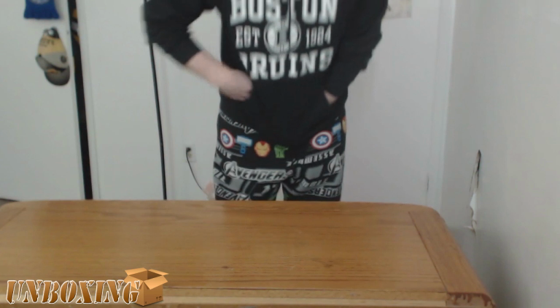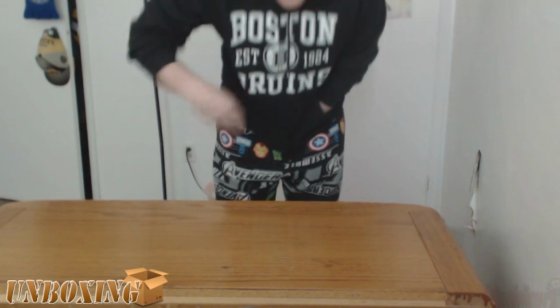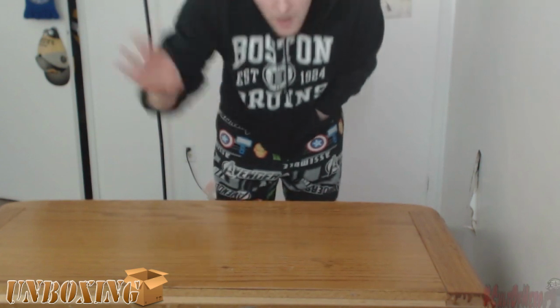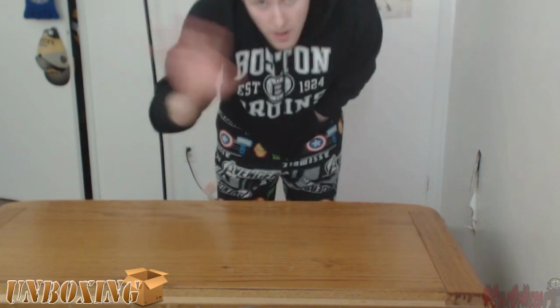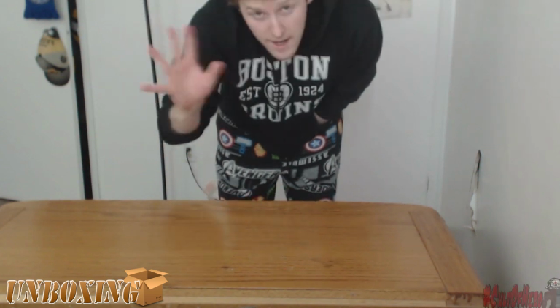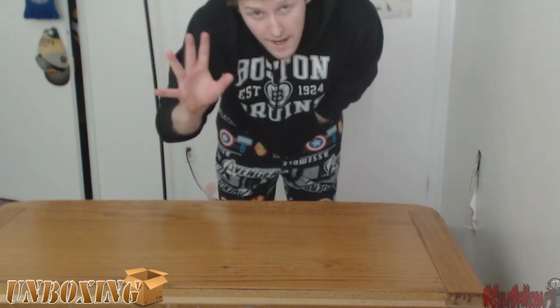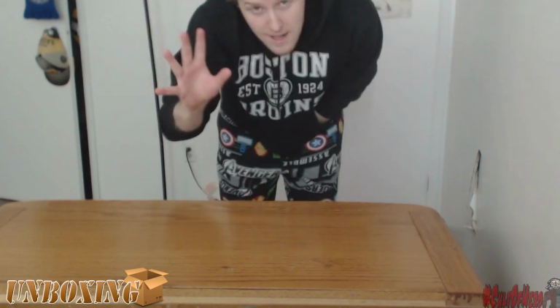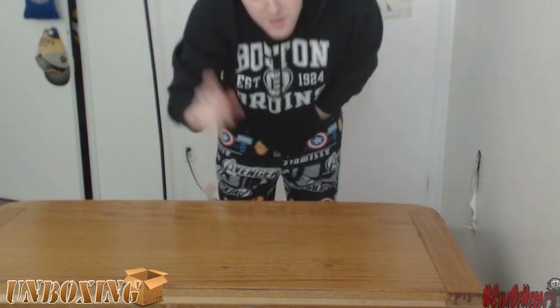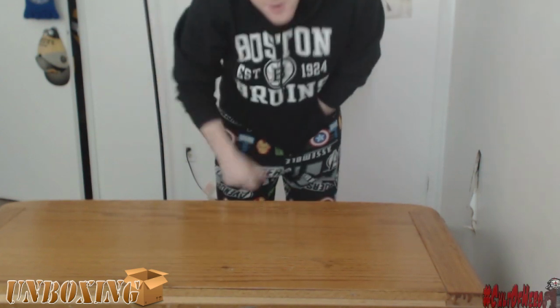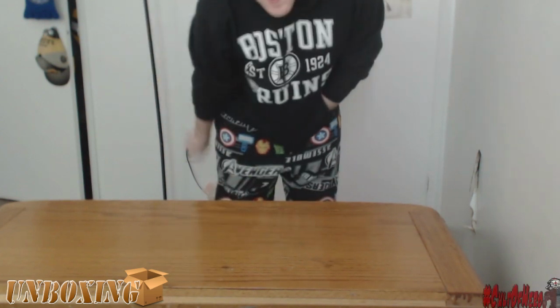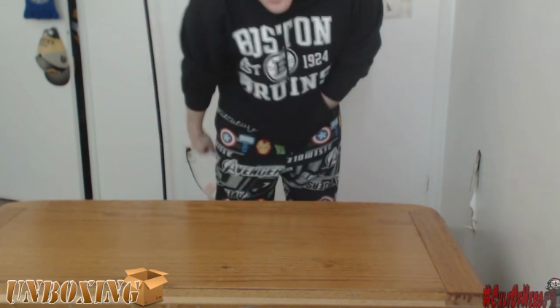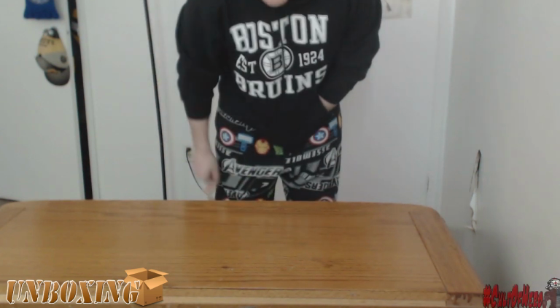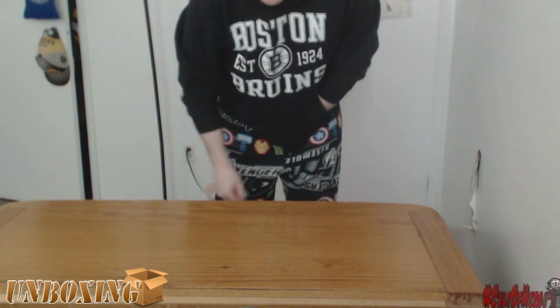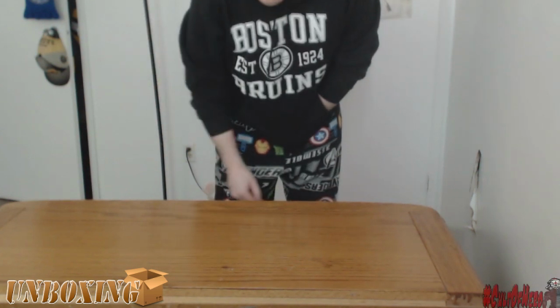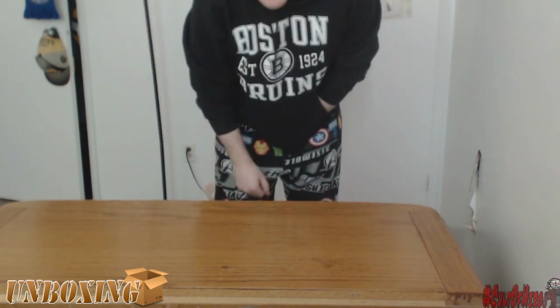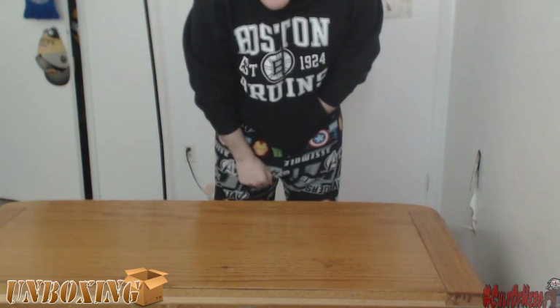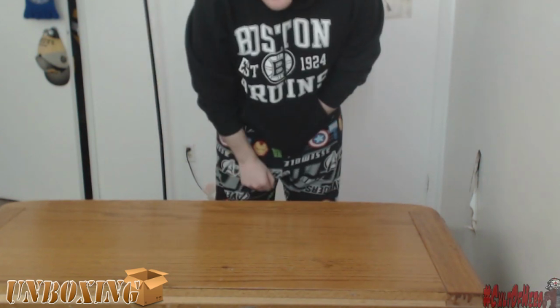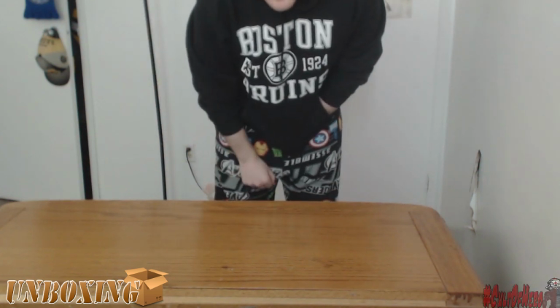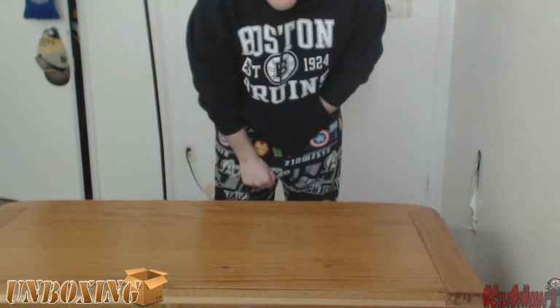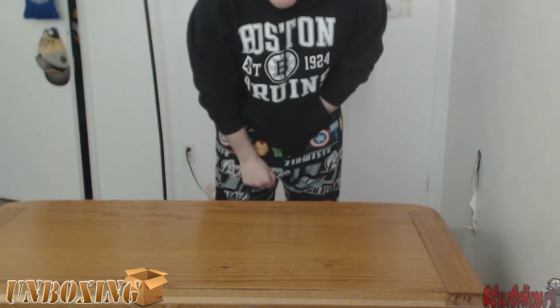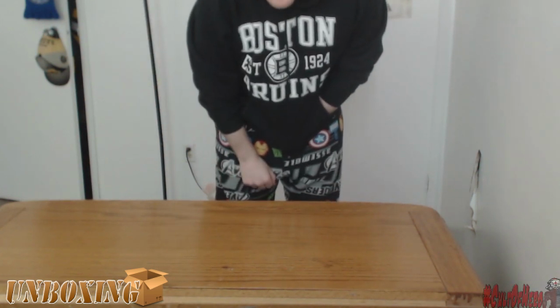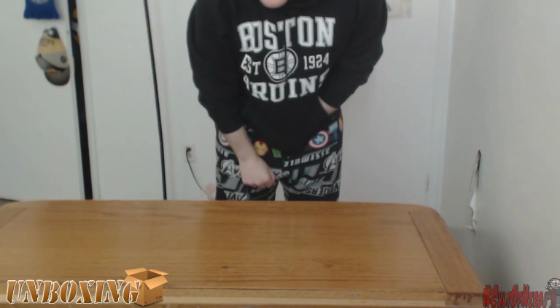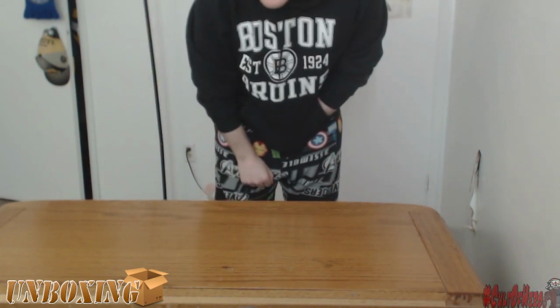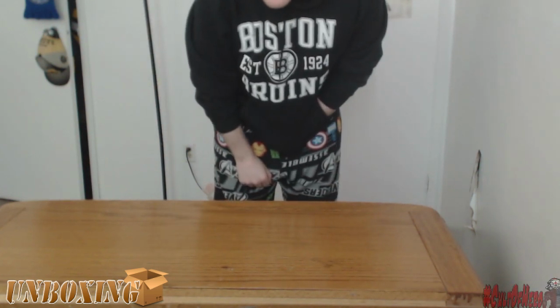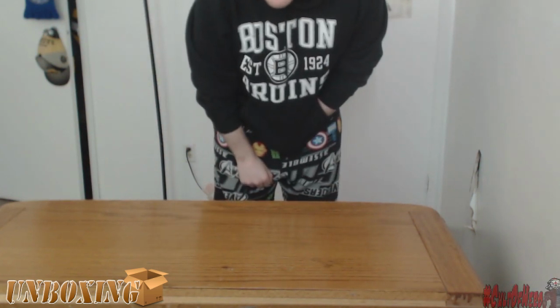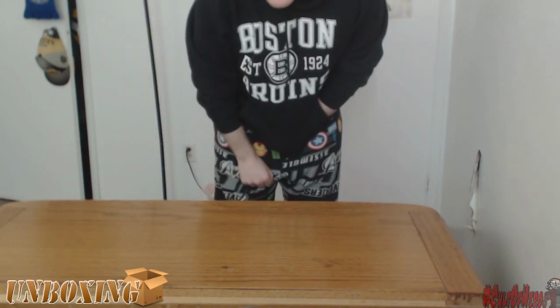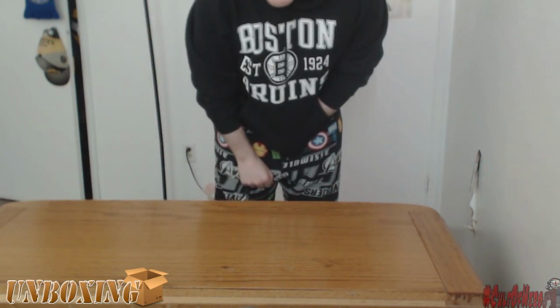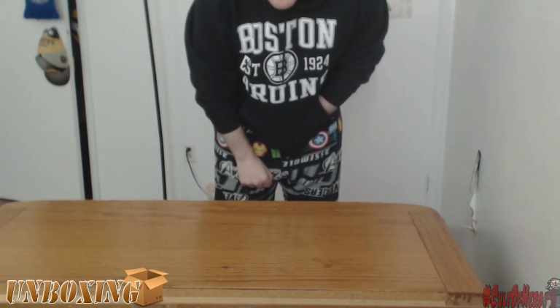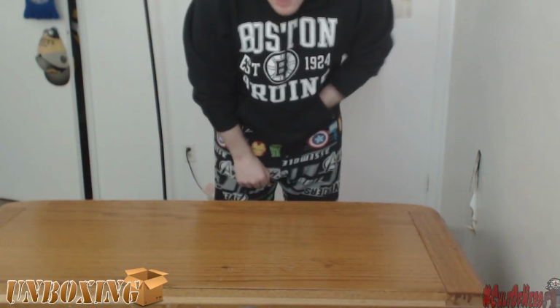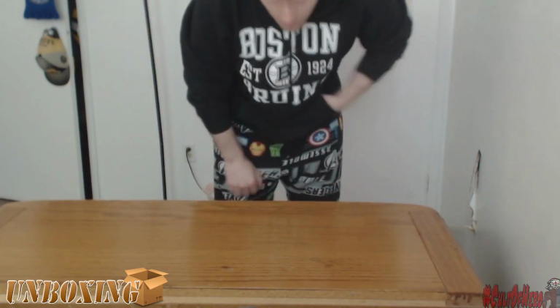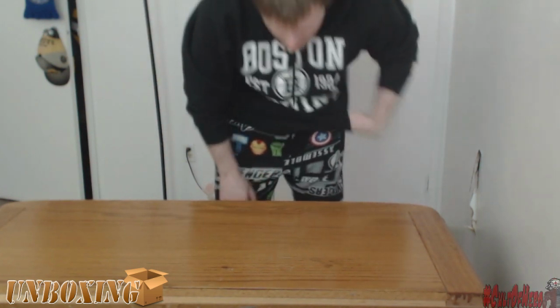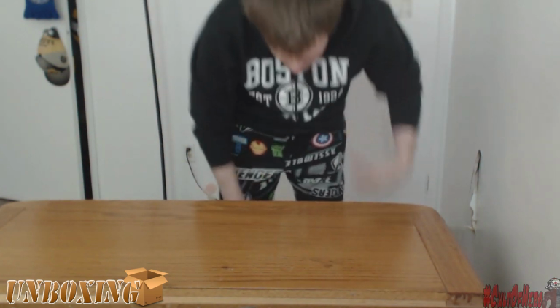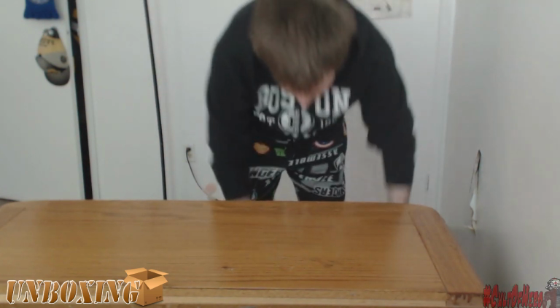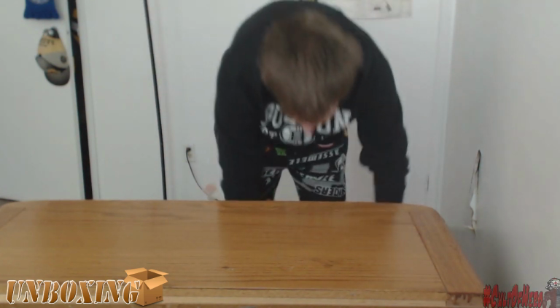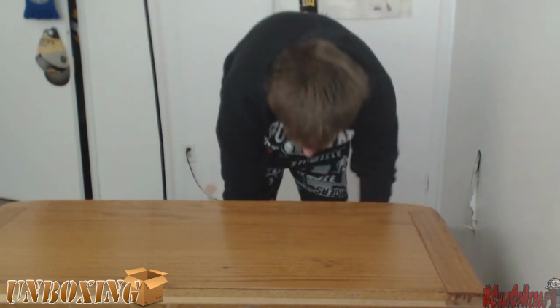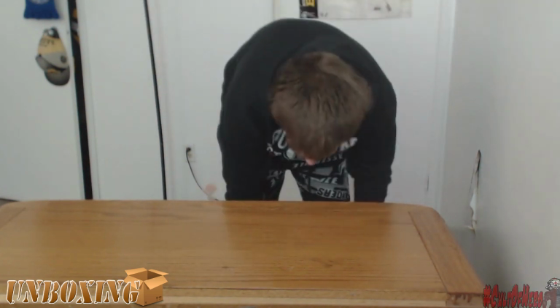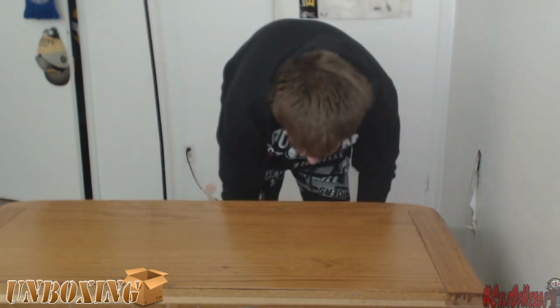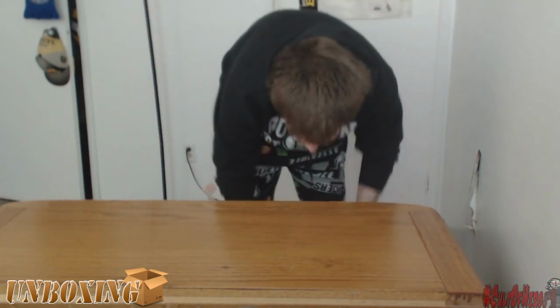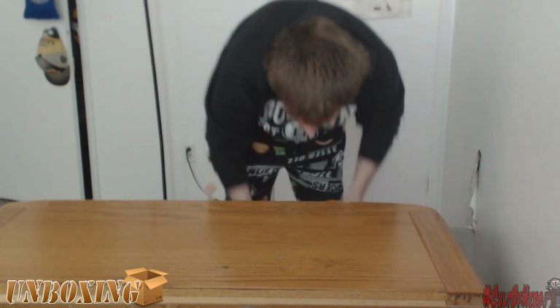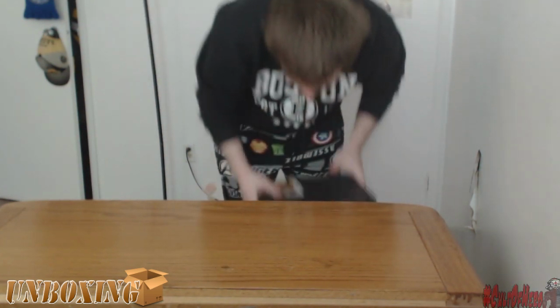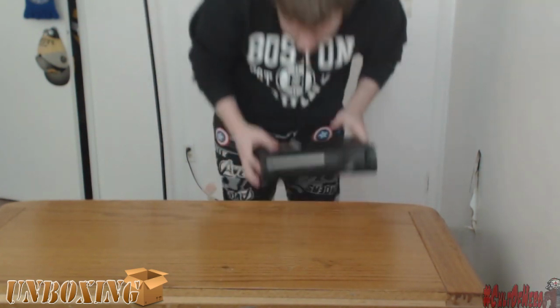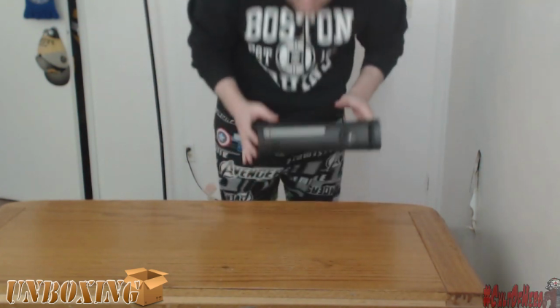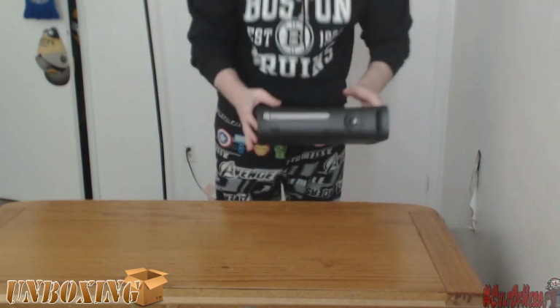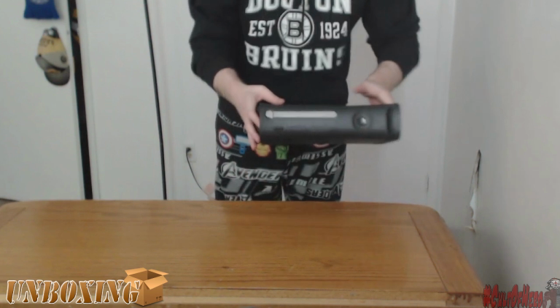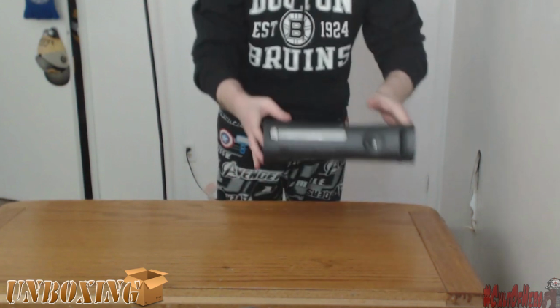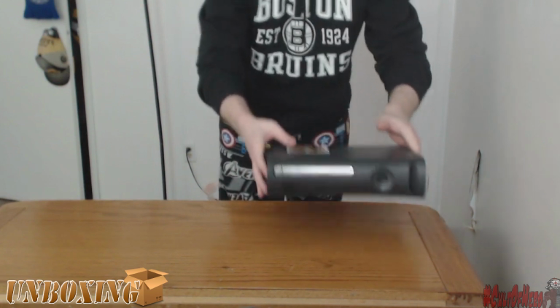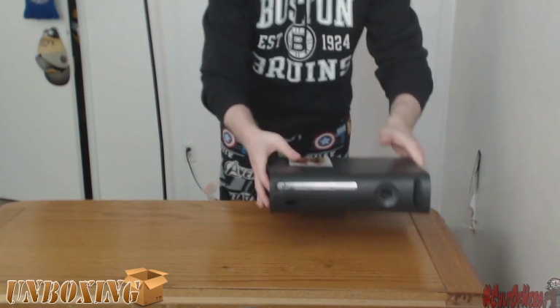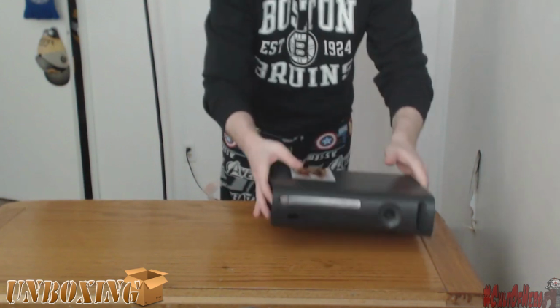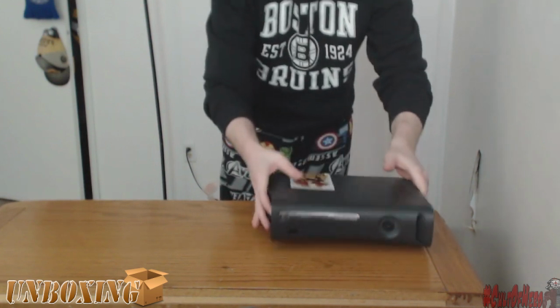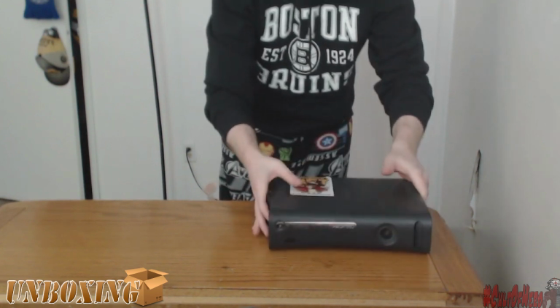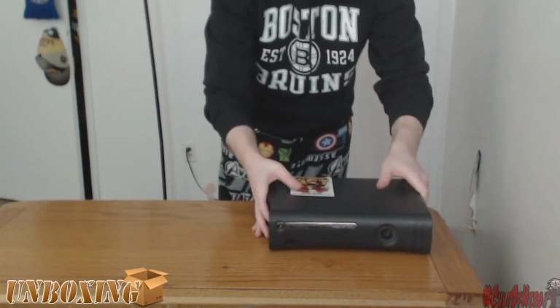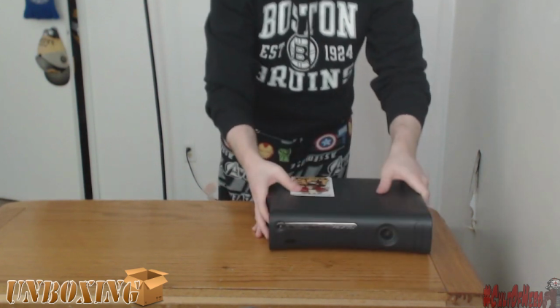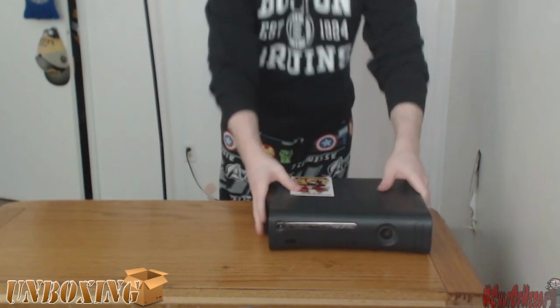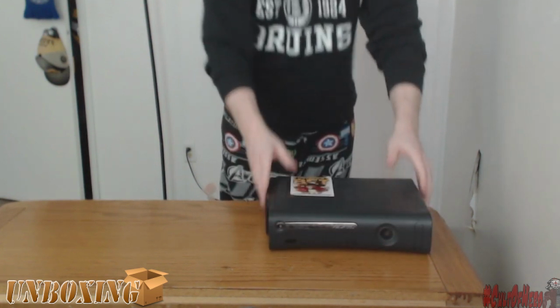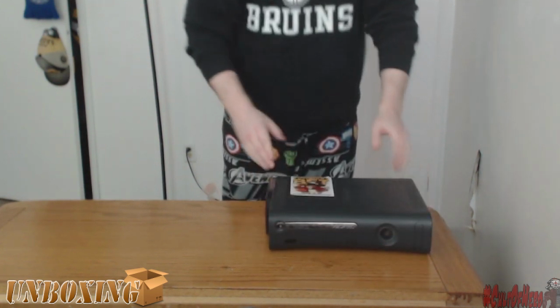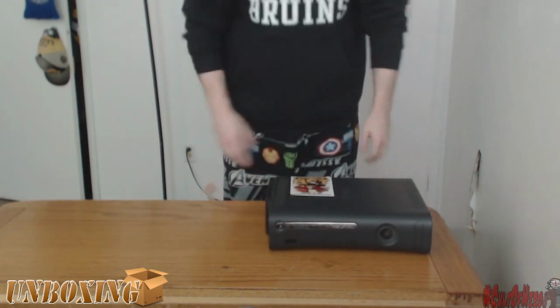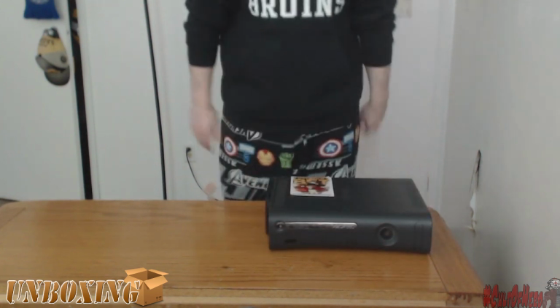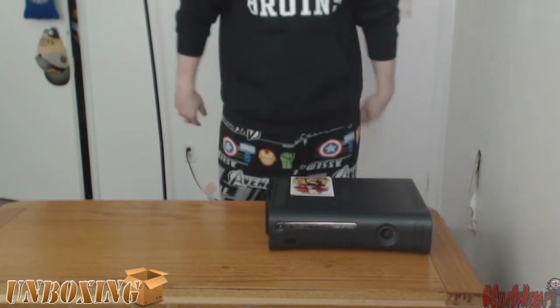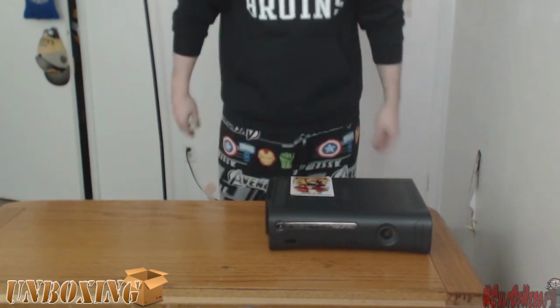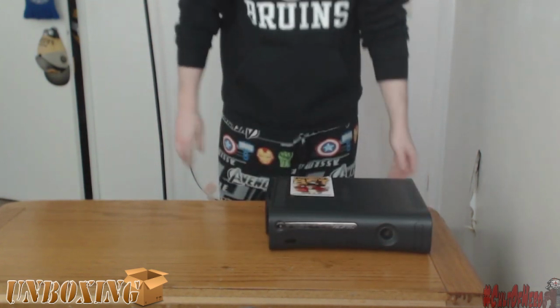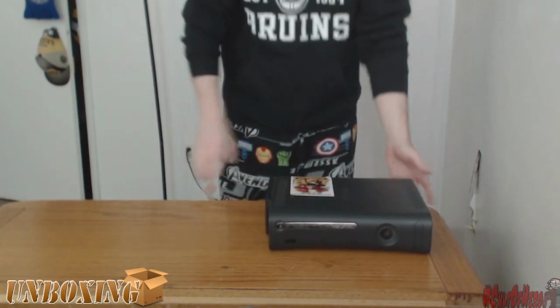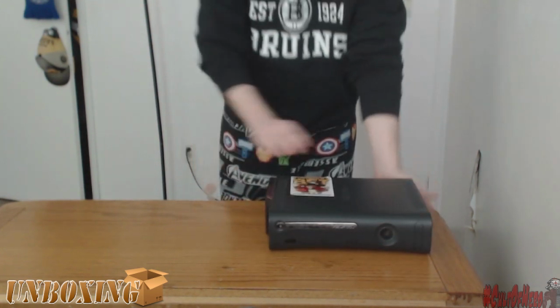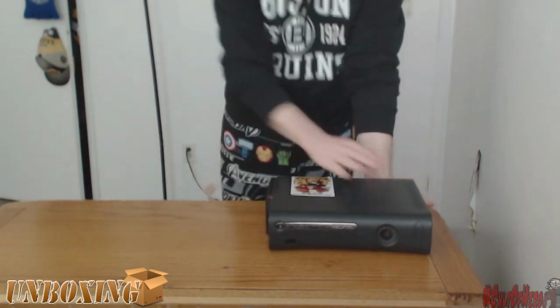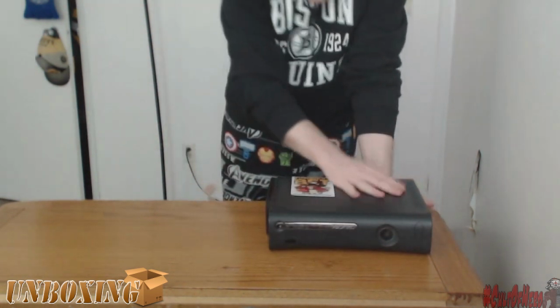Hey guys, welcome to the Xbox One Unboxing, aka the X-Bone as I like to call it. But for example, here's the Xbox 360.